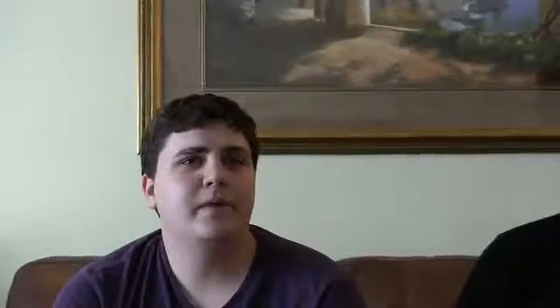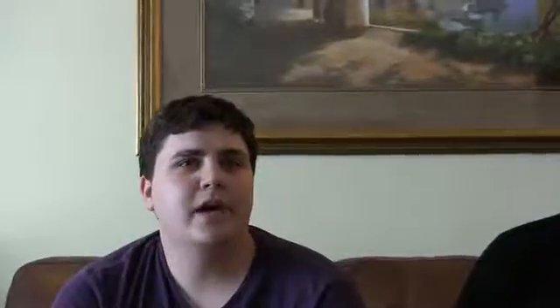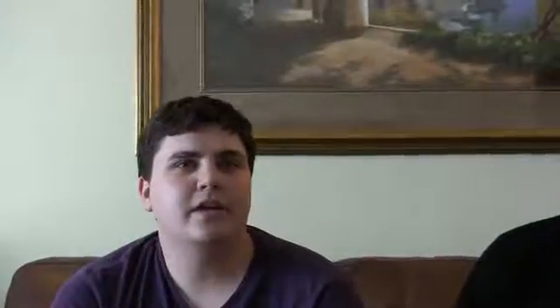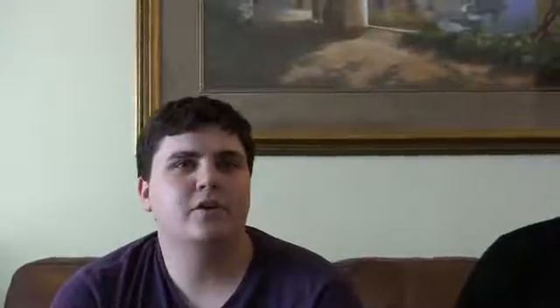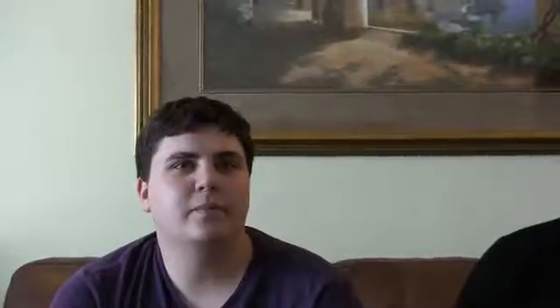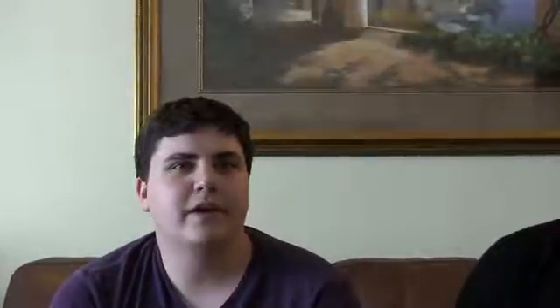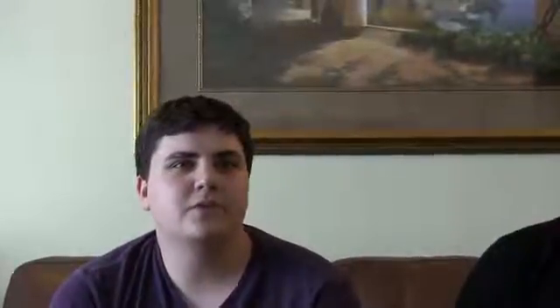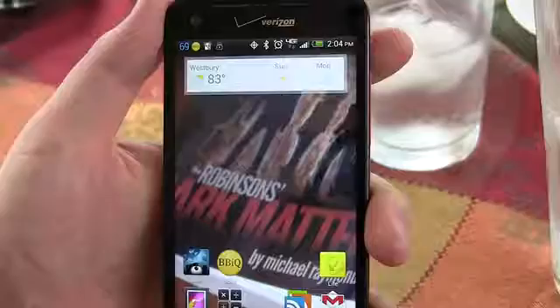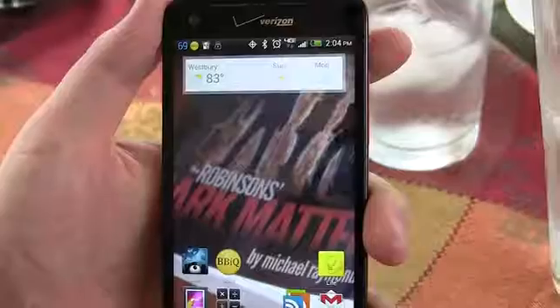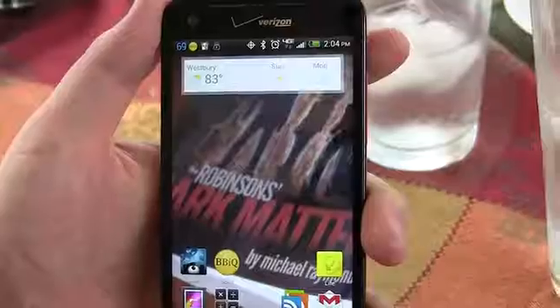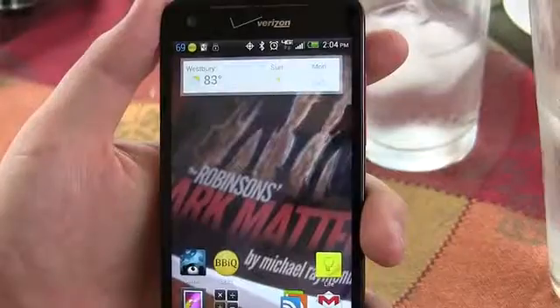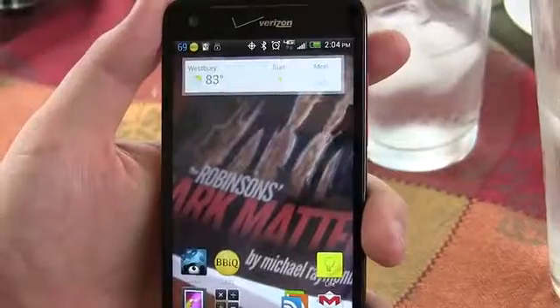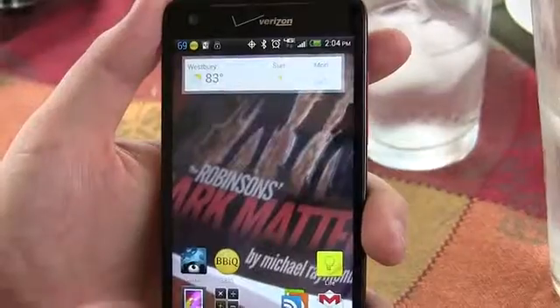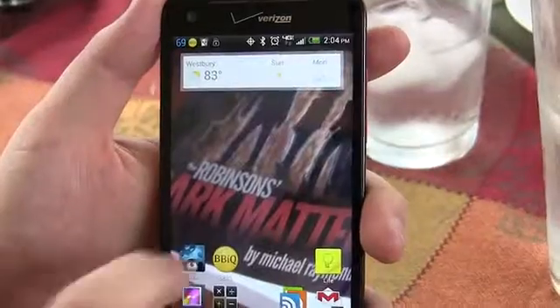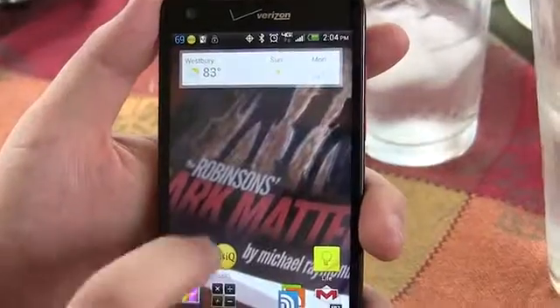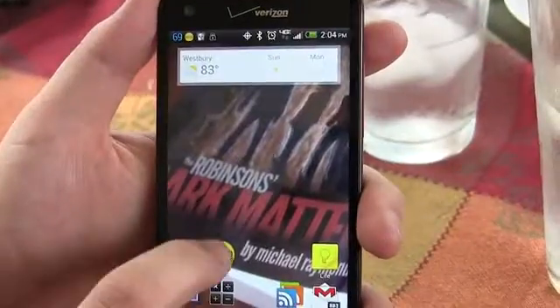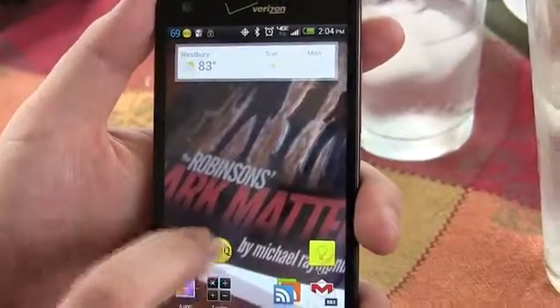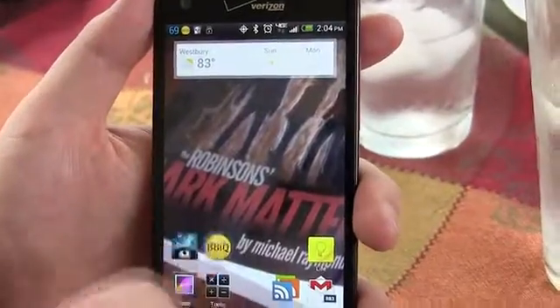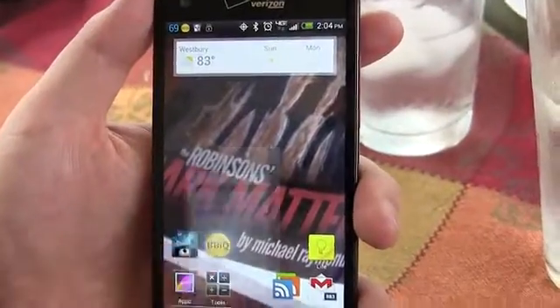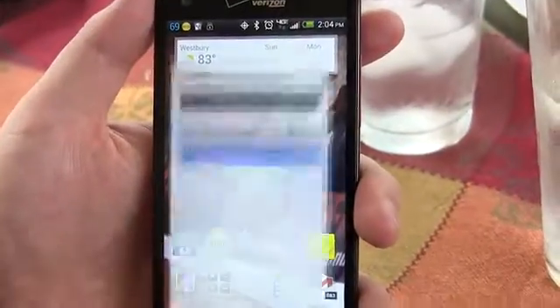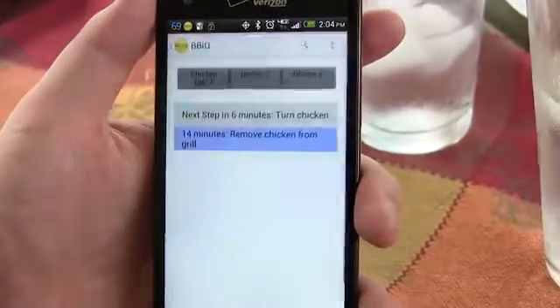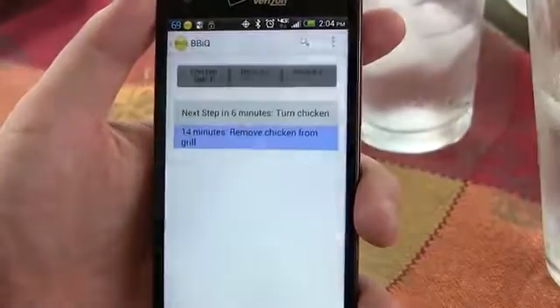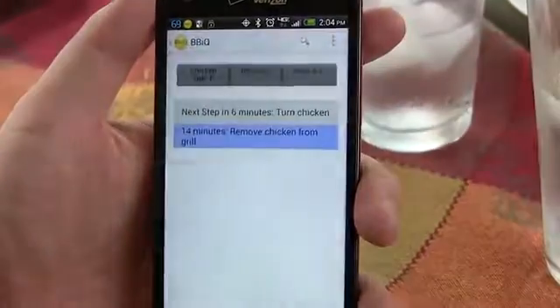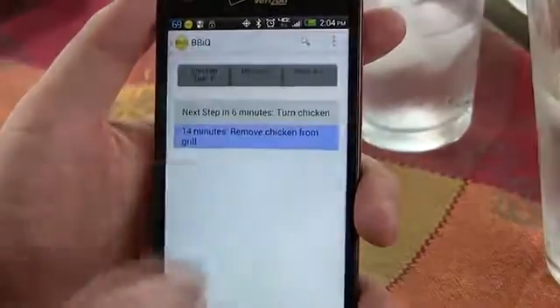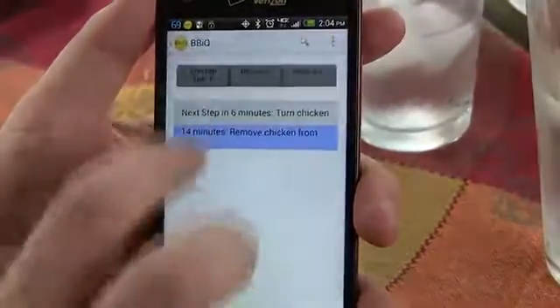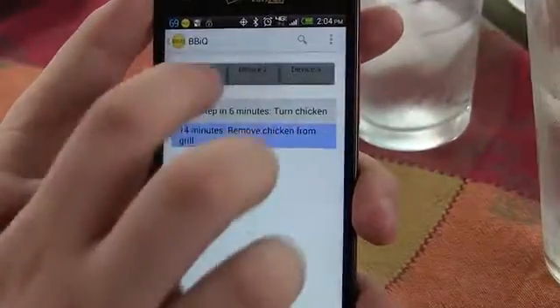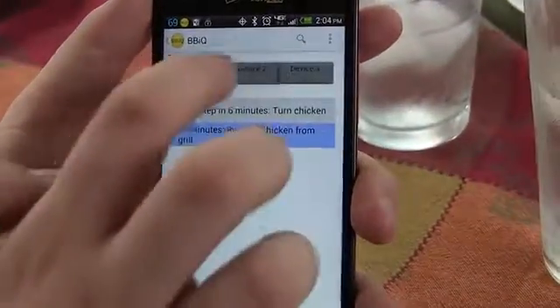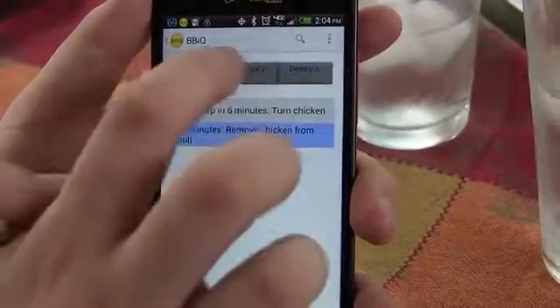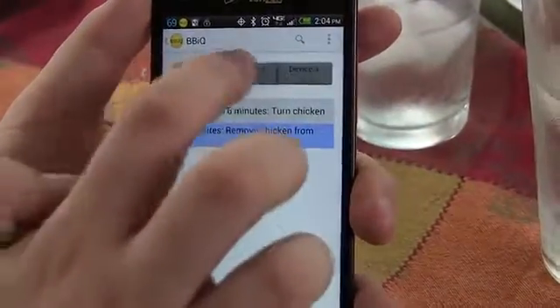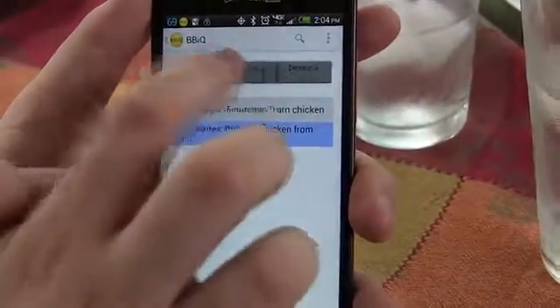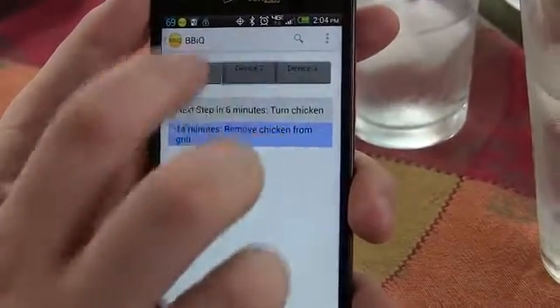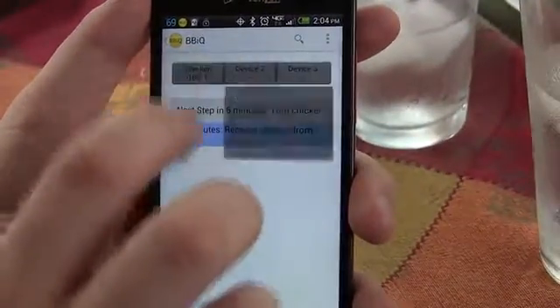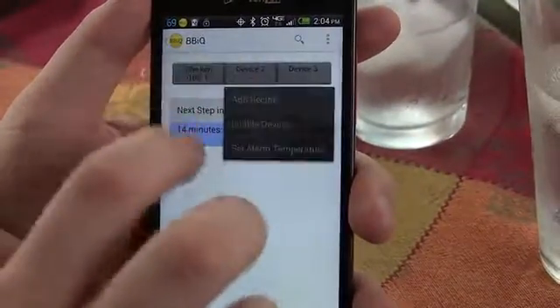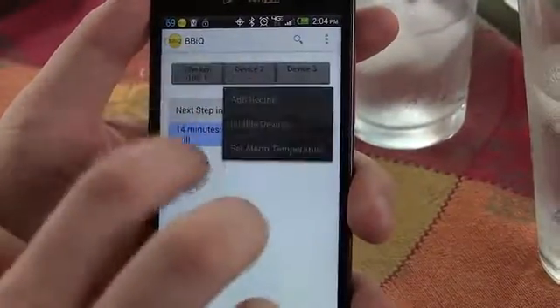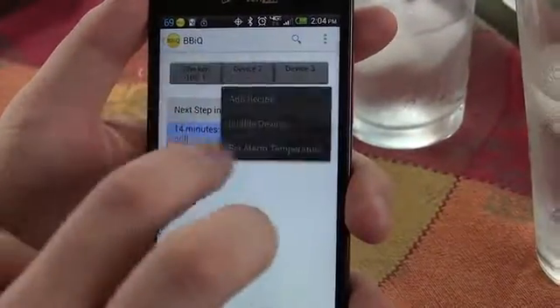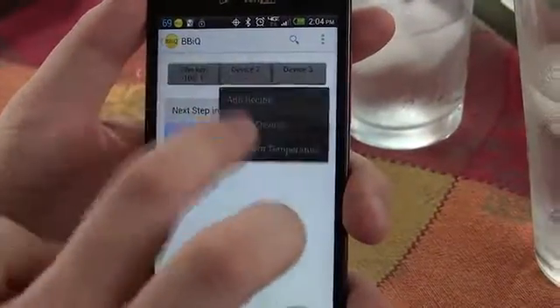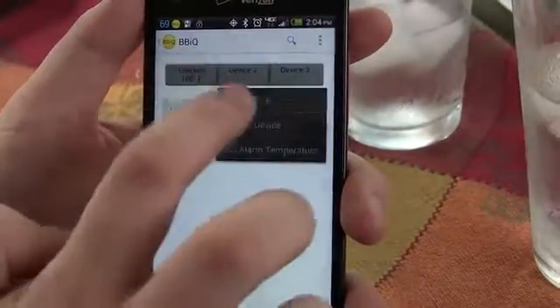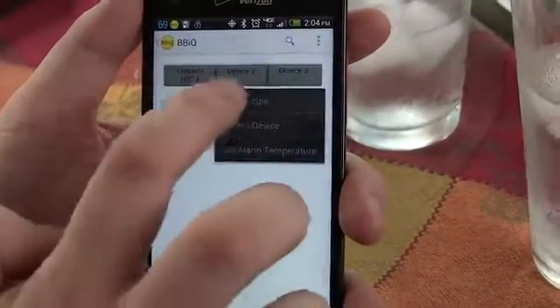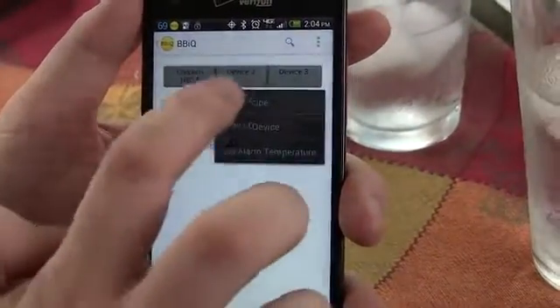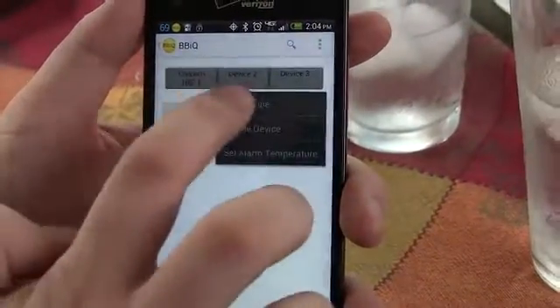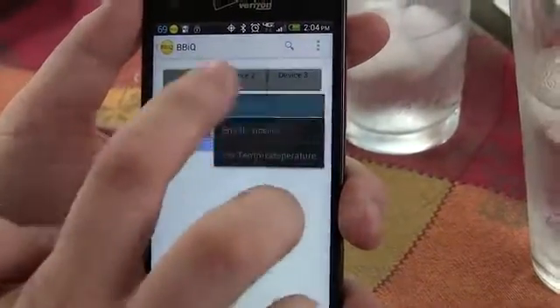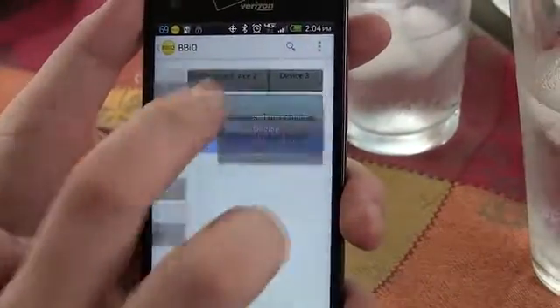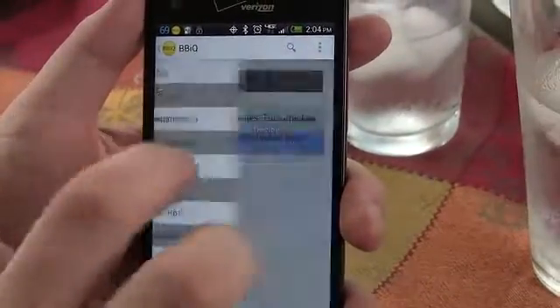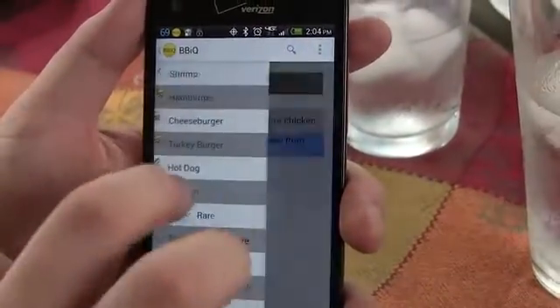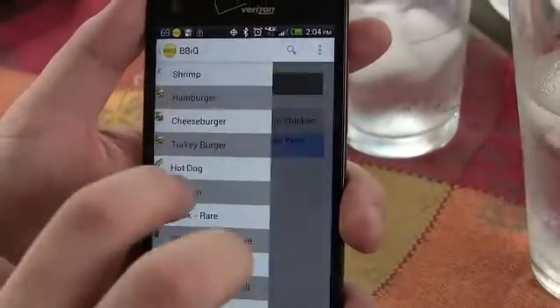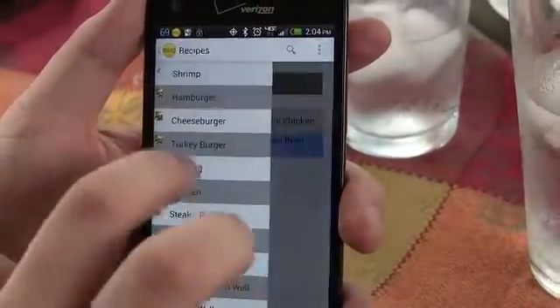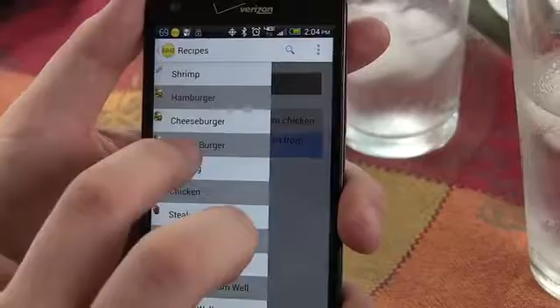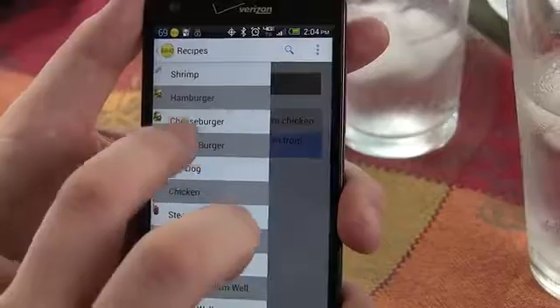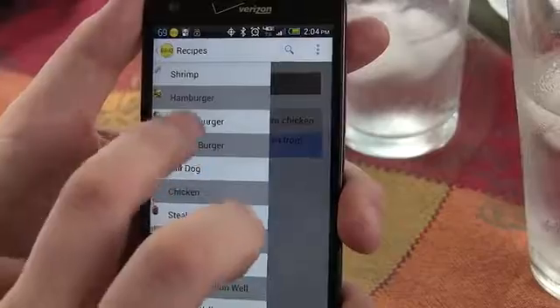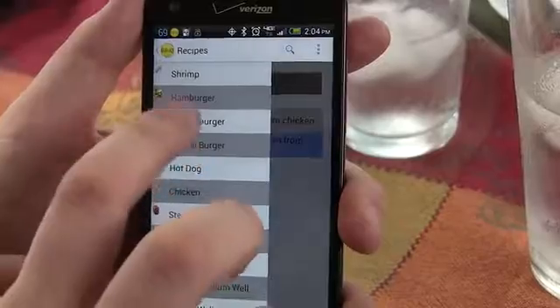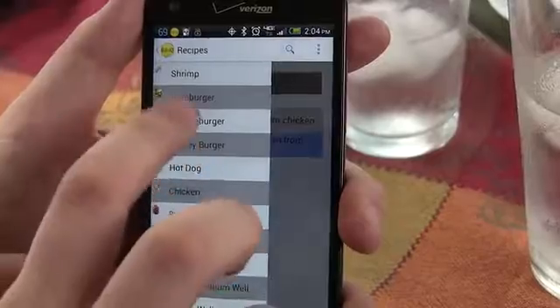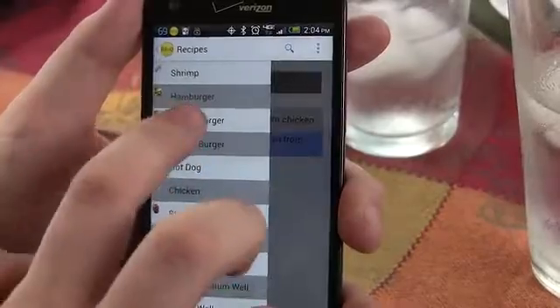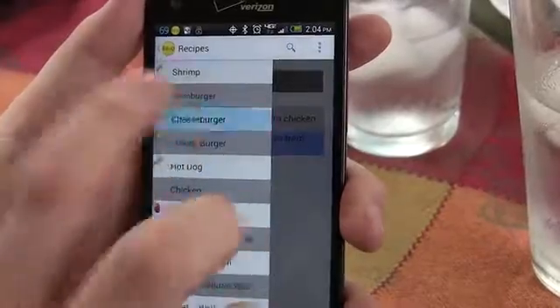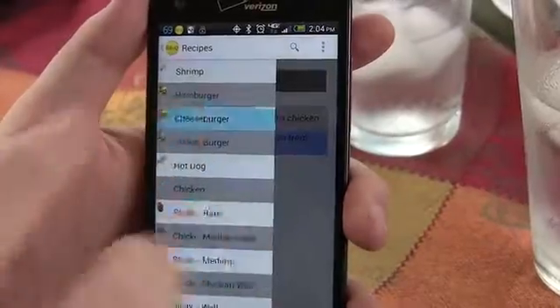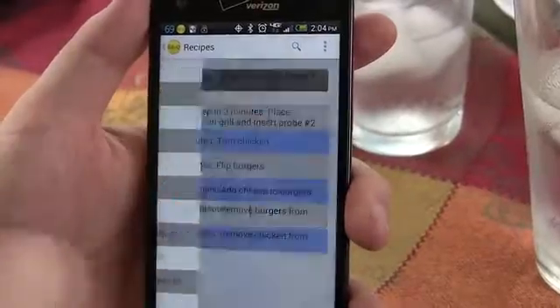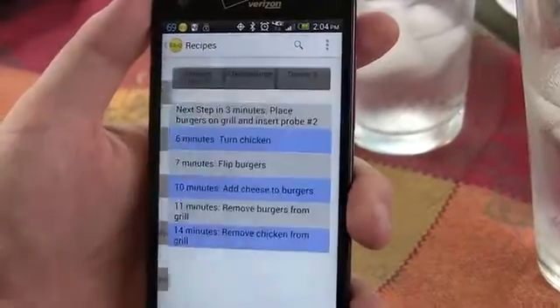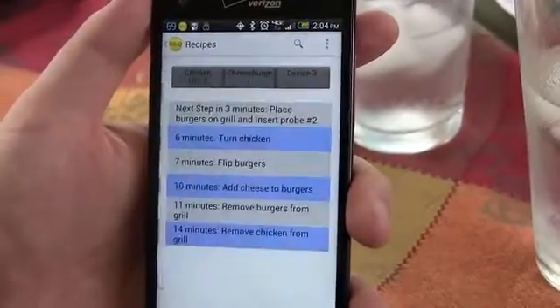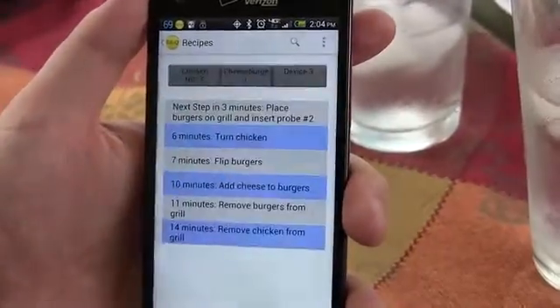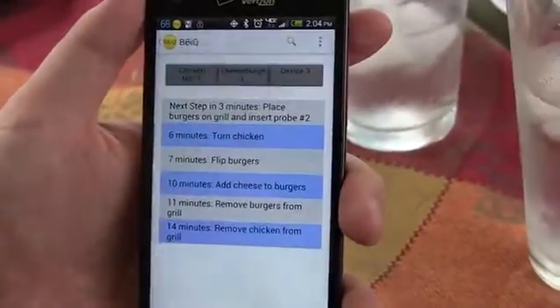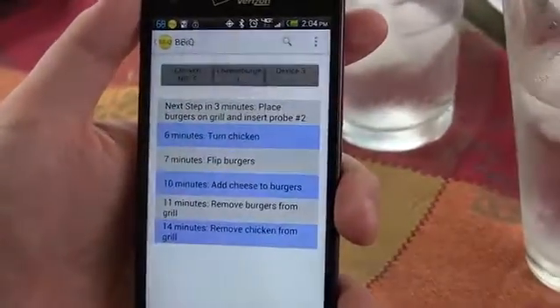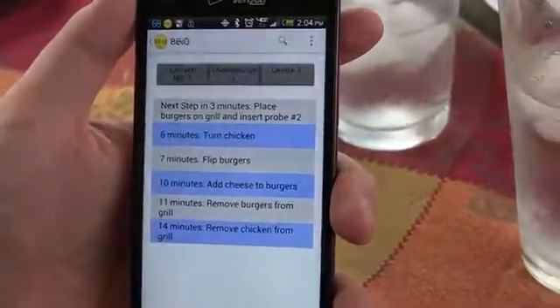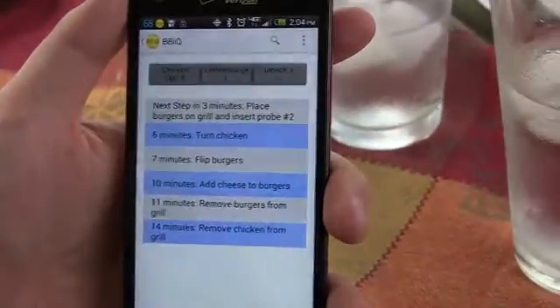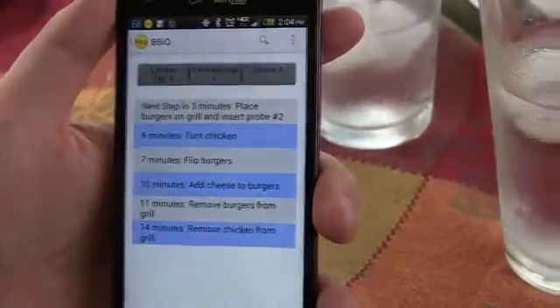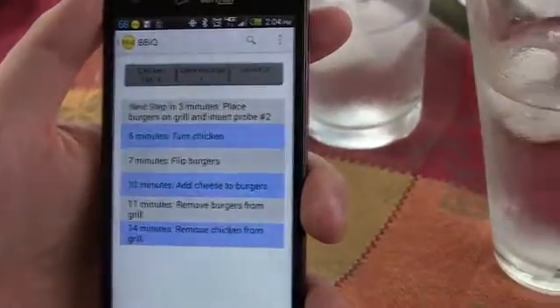The BBIQ pairs with your iPhone, iPad, or Android device over Bluetooth. Tell our app what you want to cook, and it'll tell you what to do.